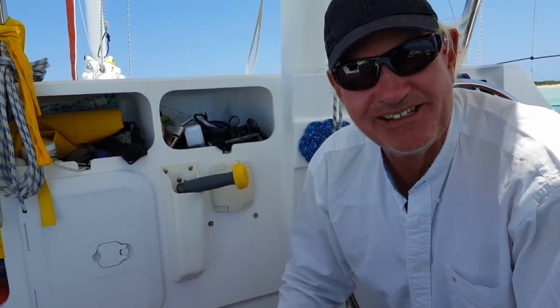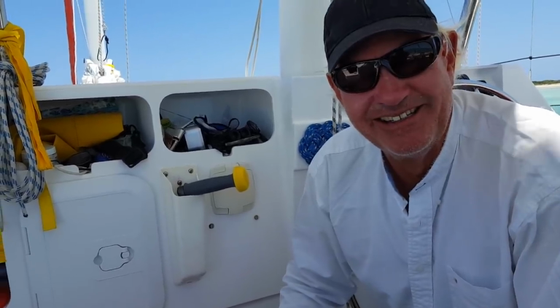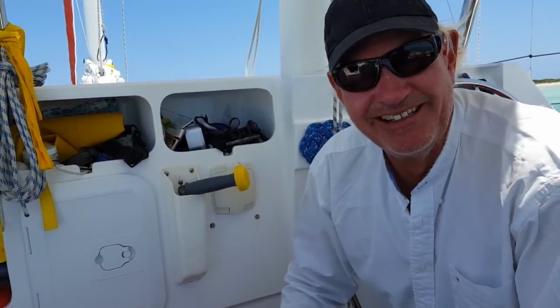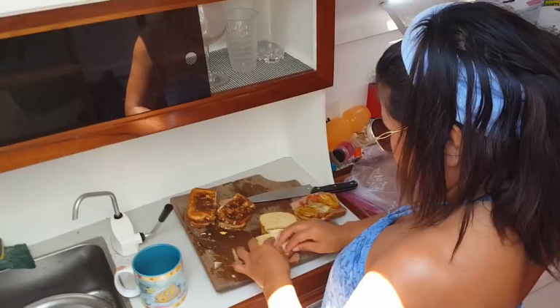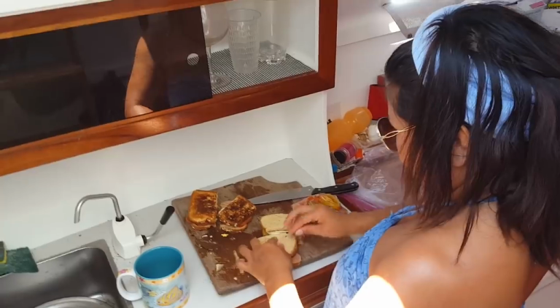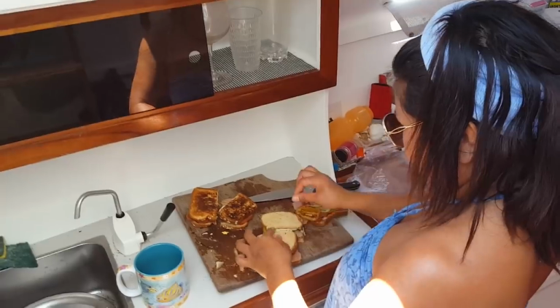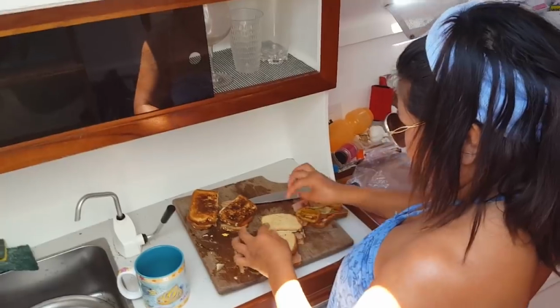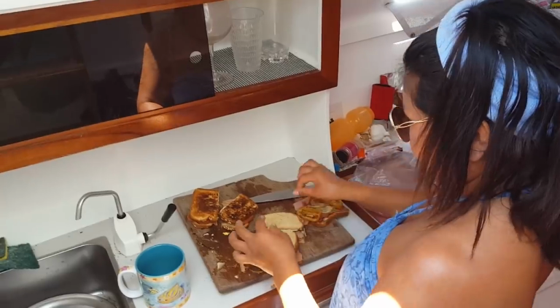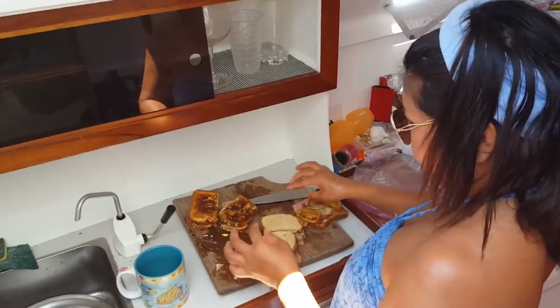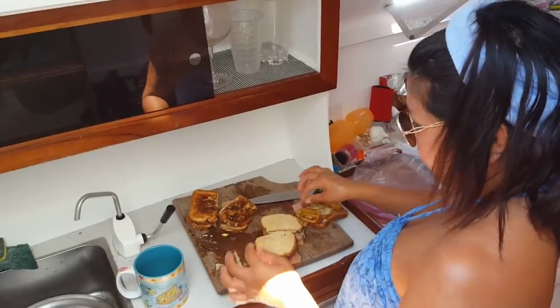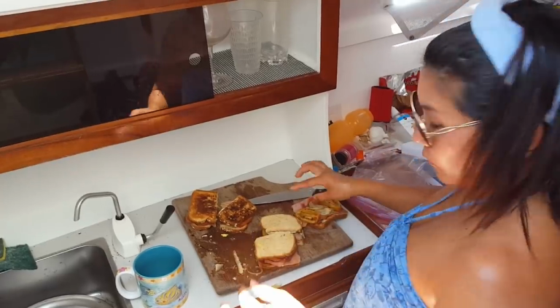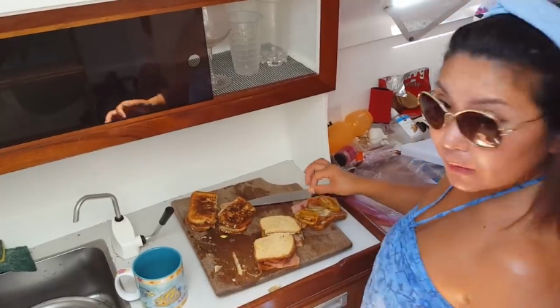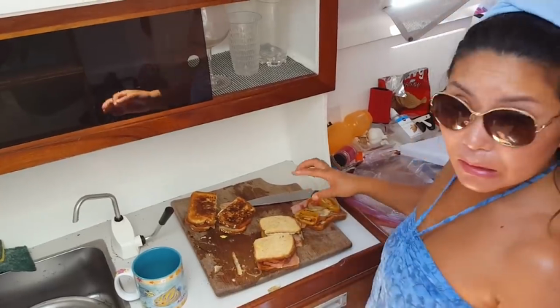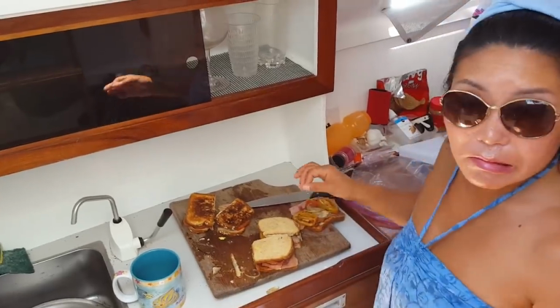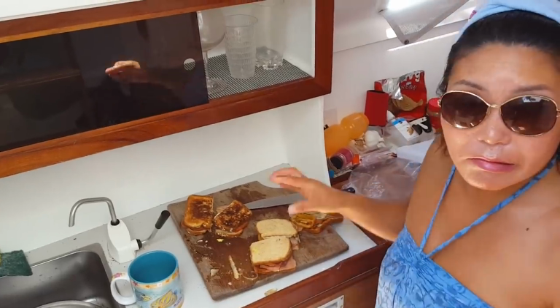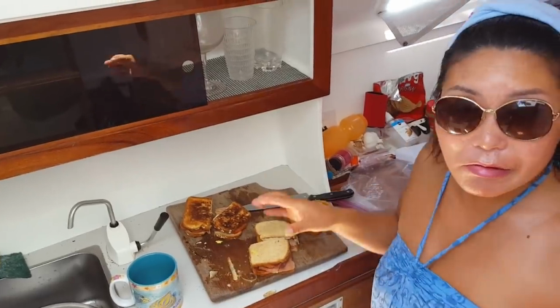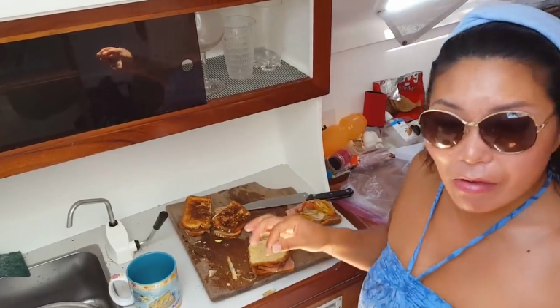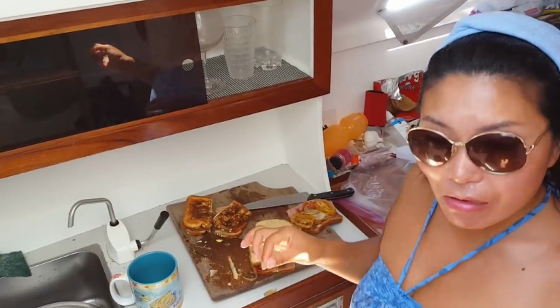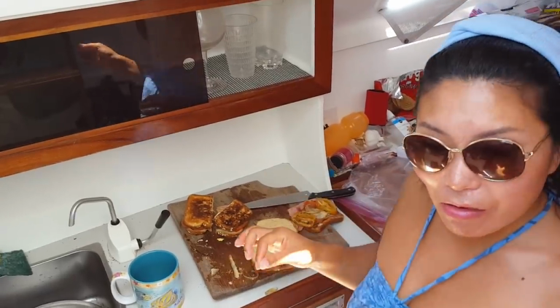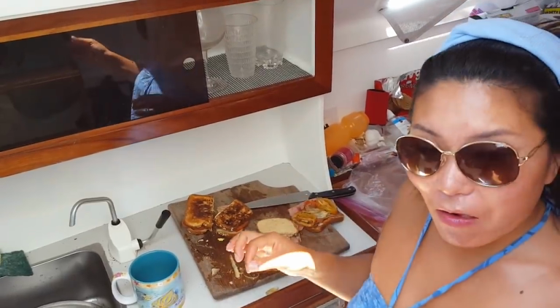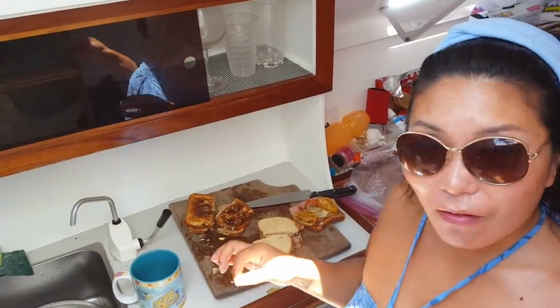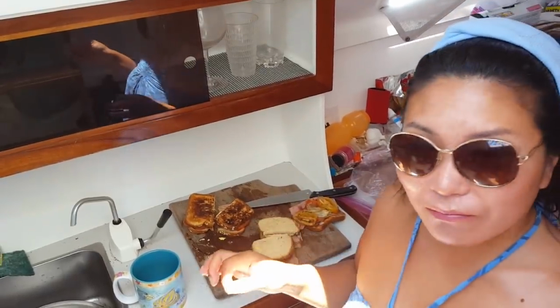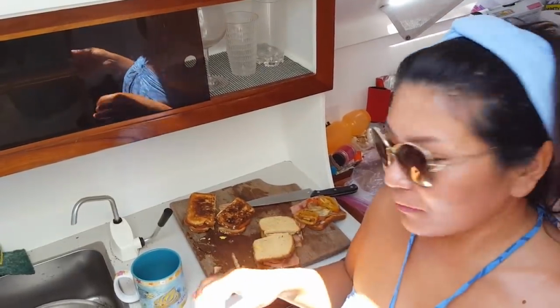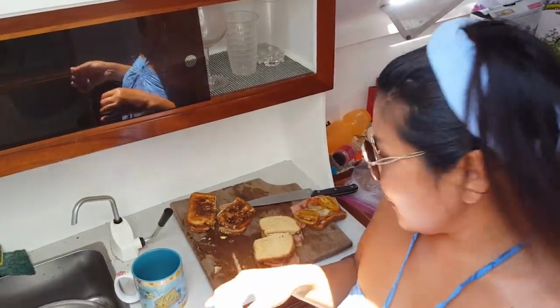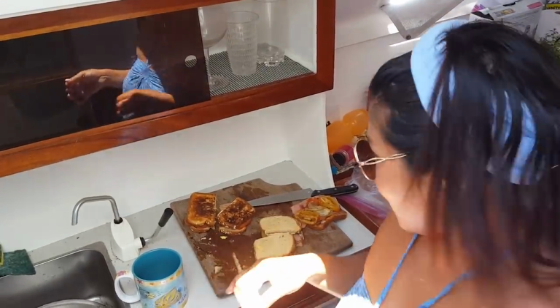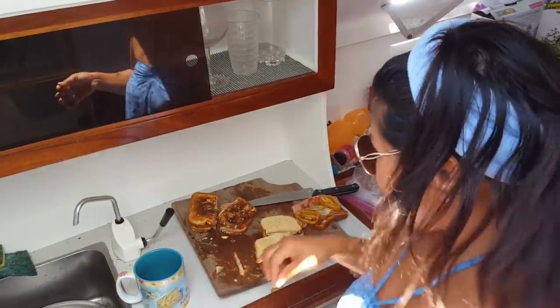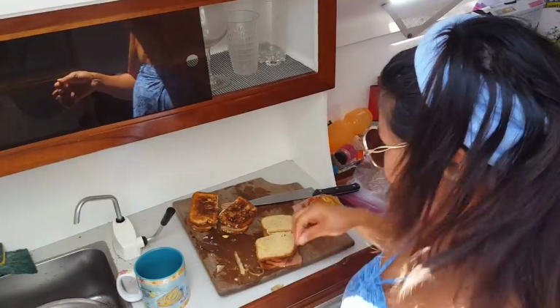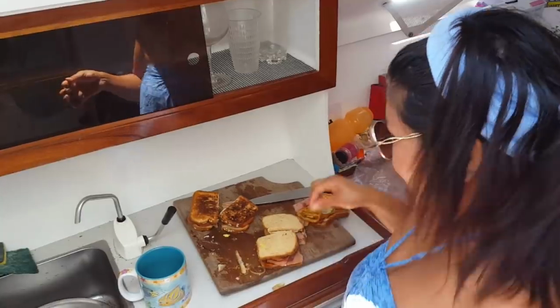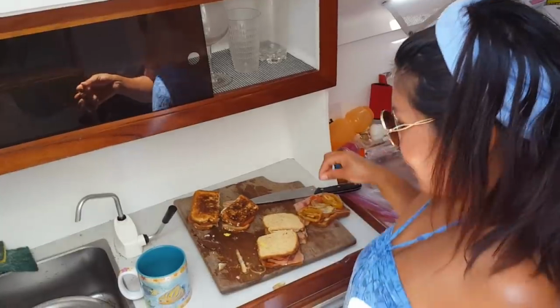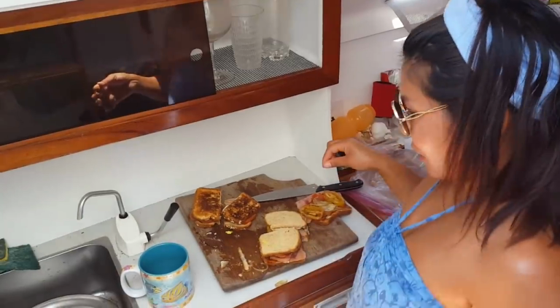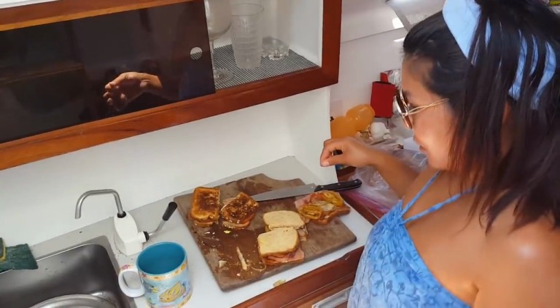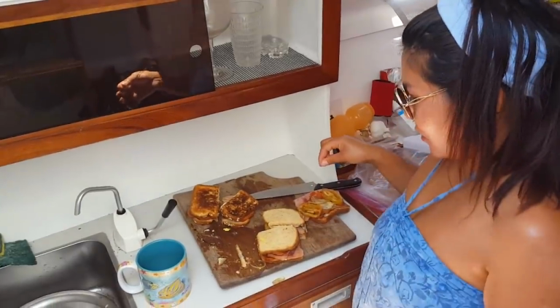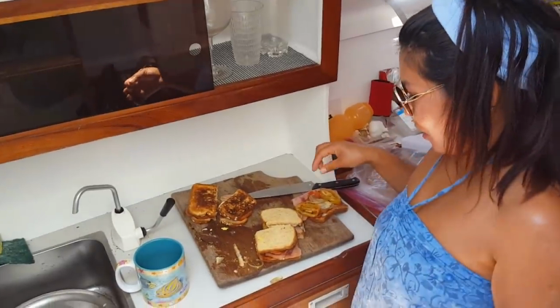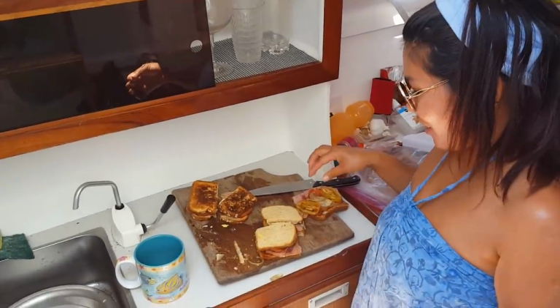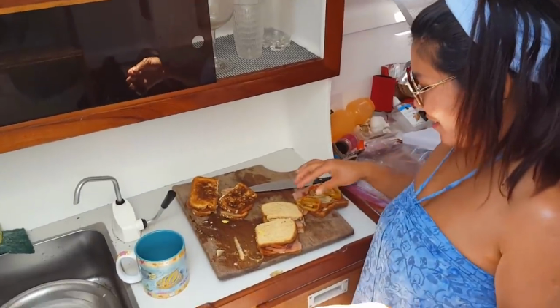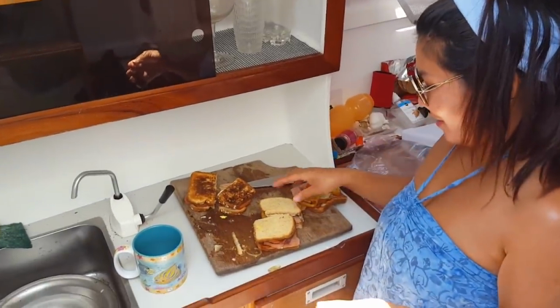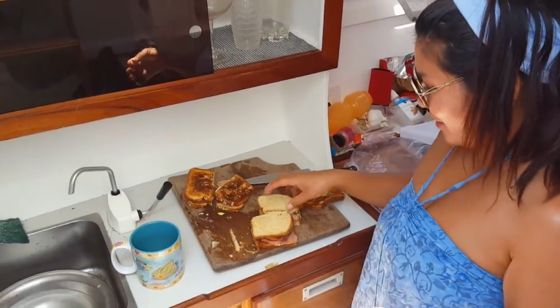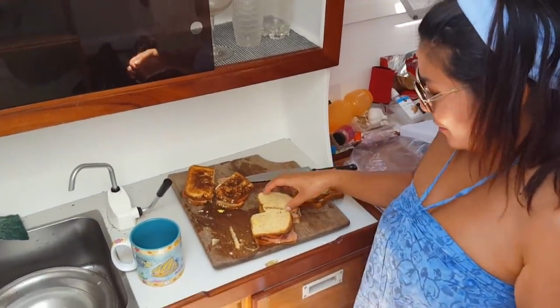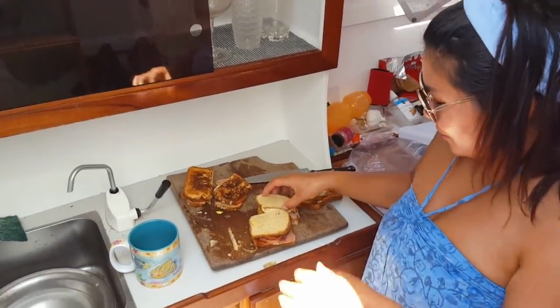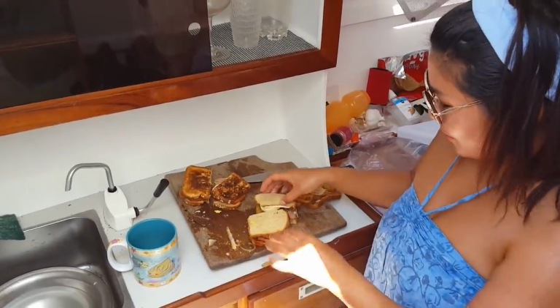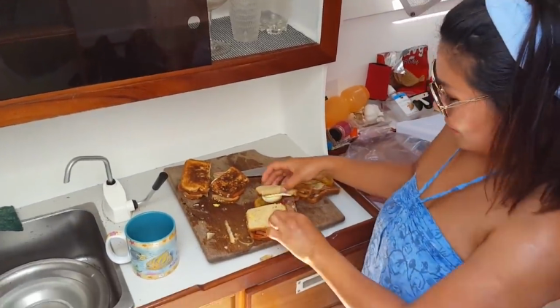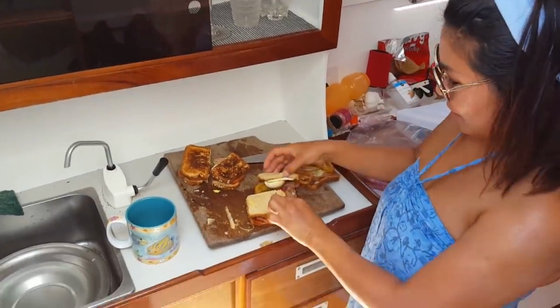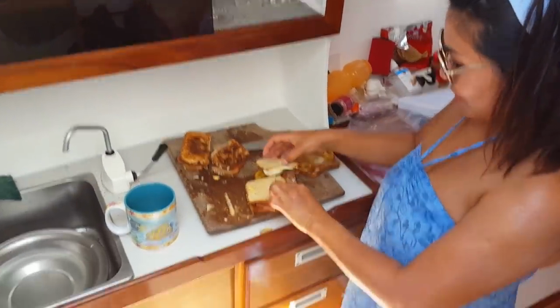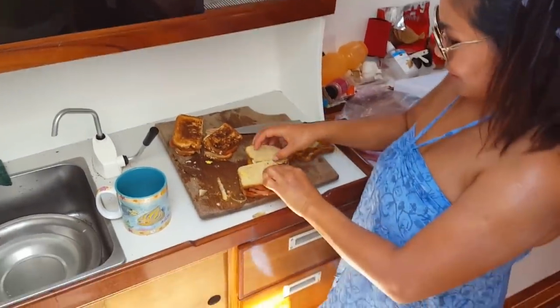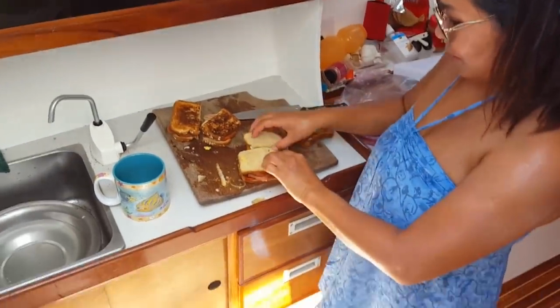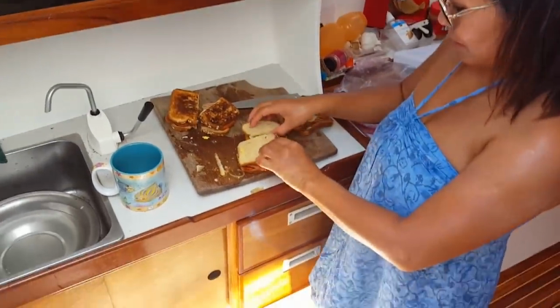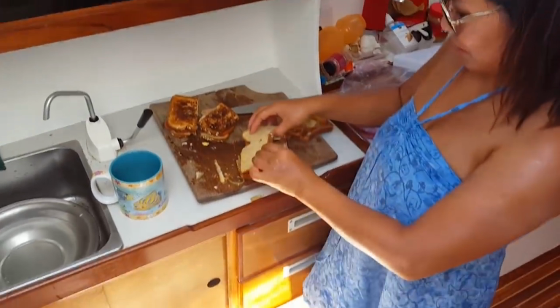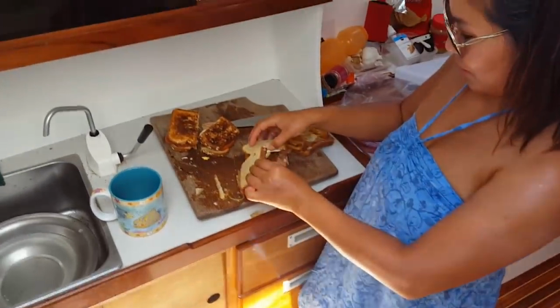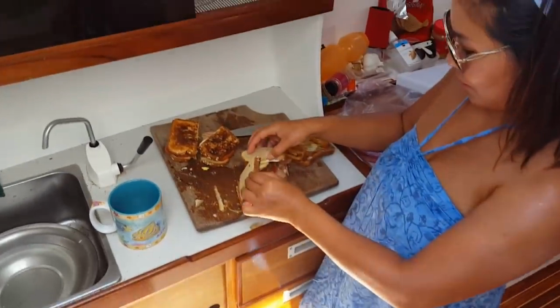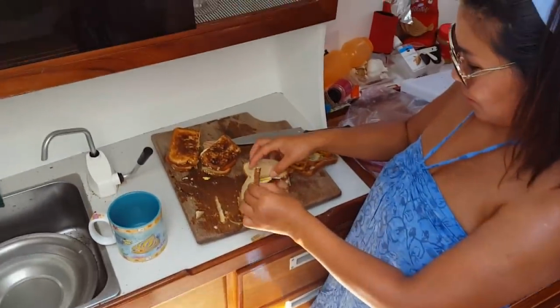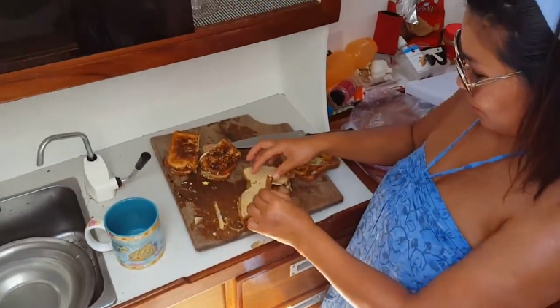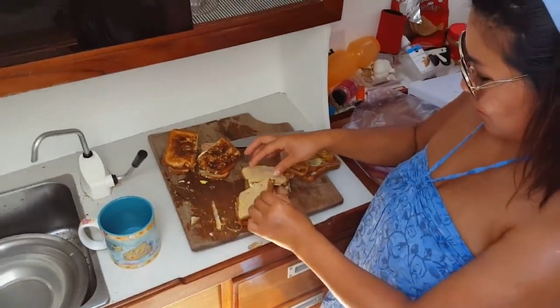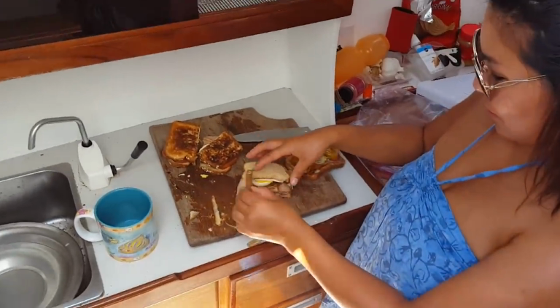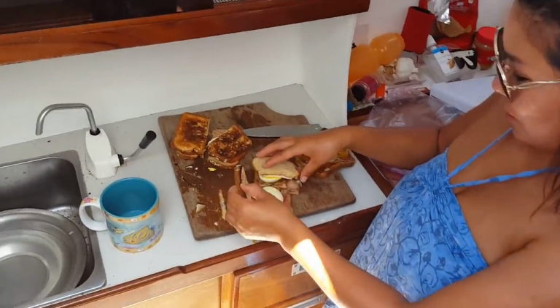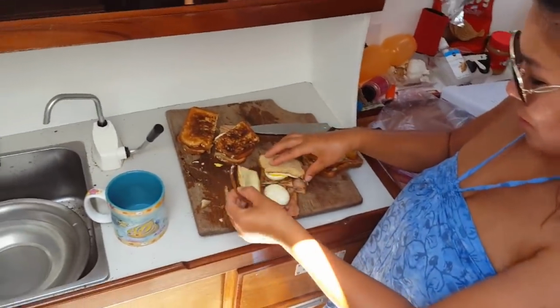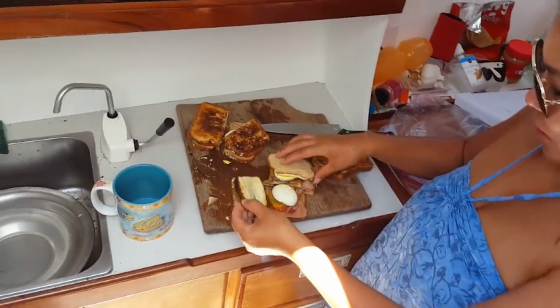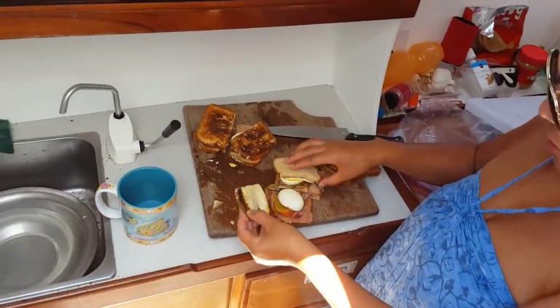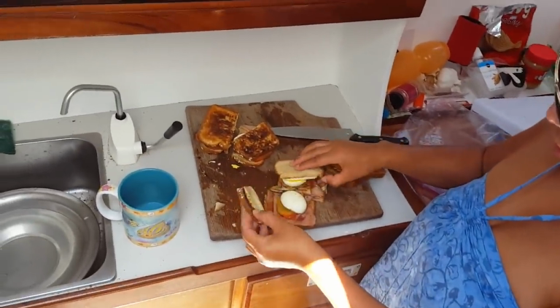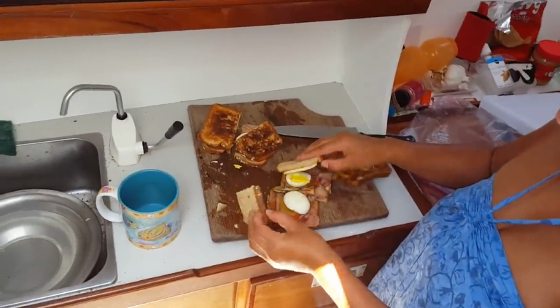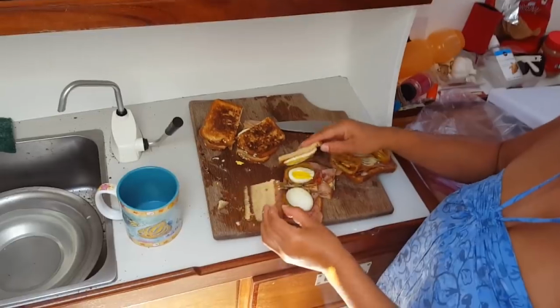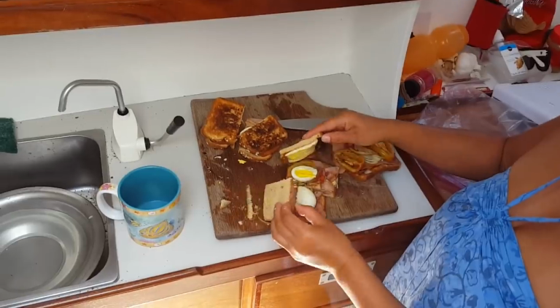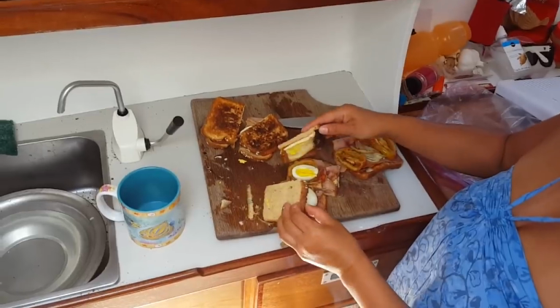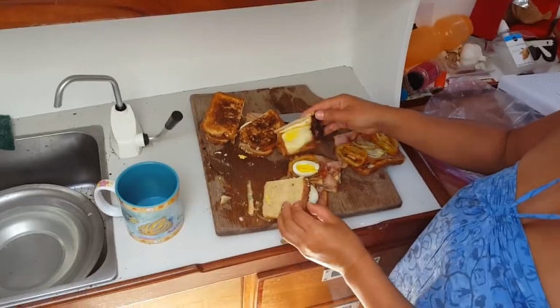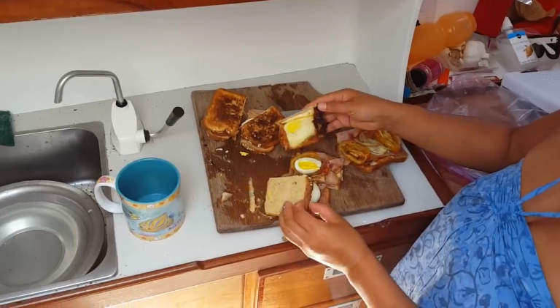What are you making? Egg and cheese sandwich — fantastic, a little bit burnt.